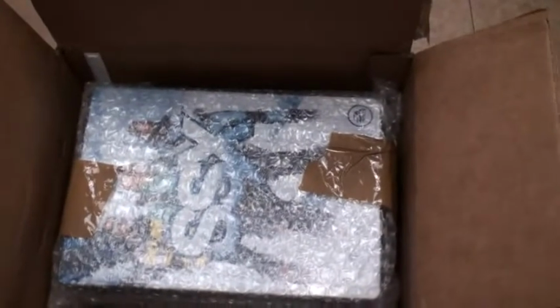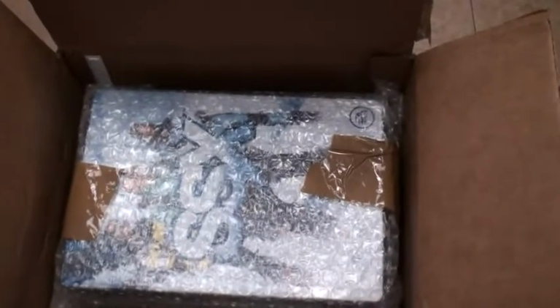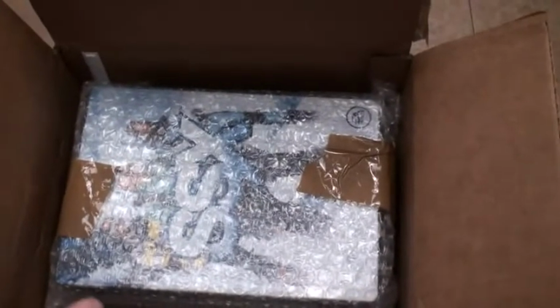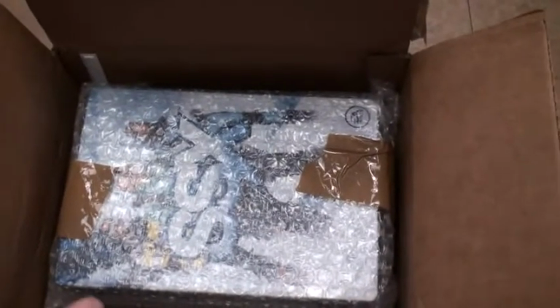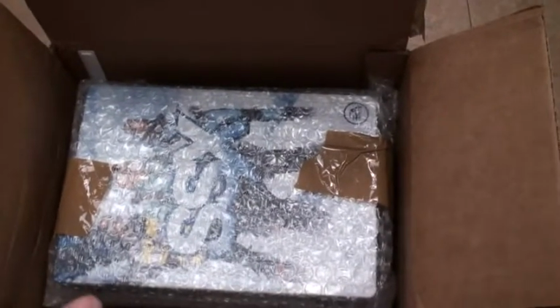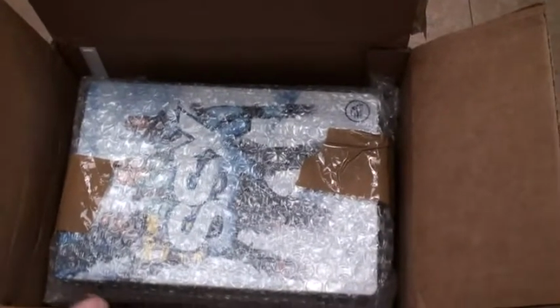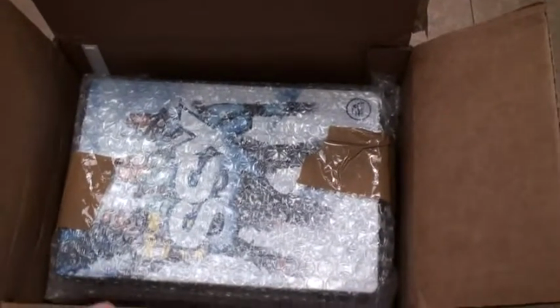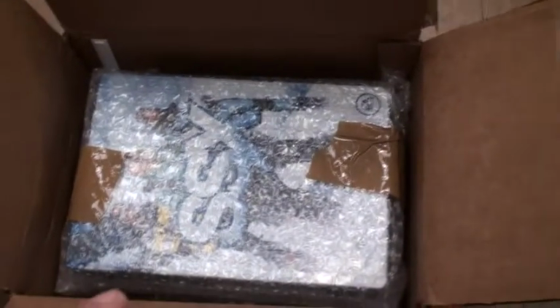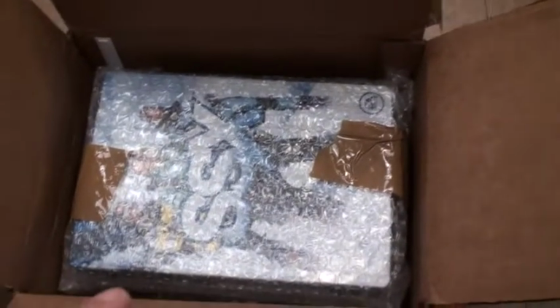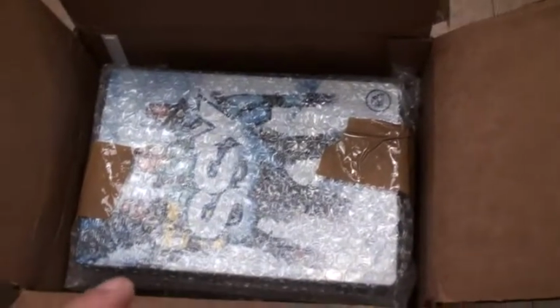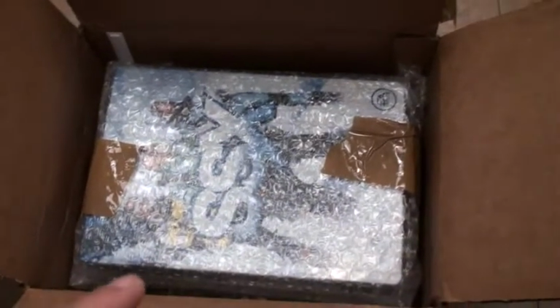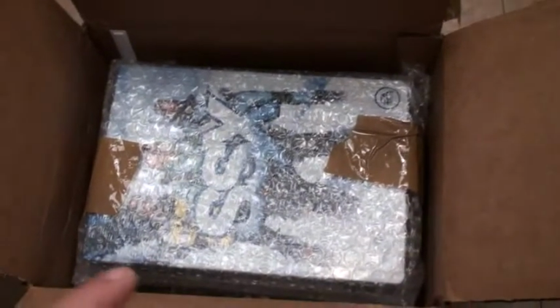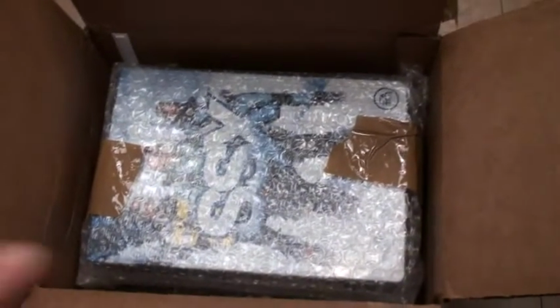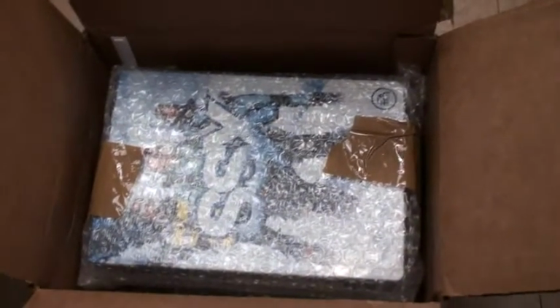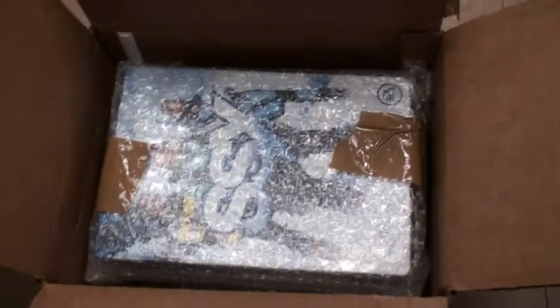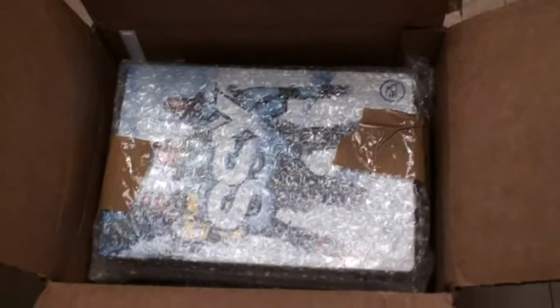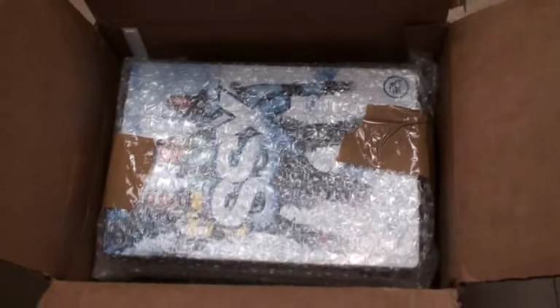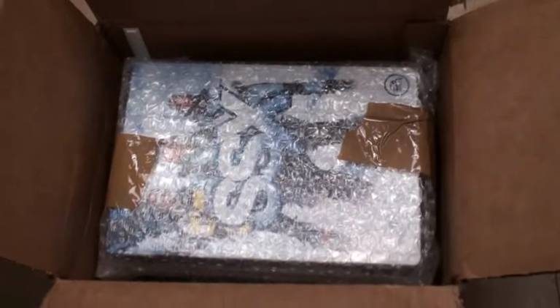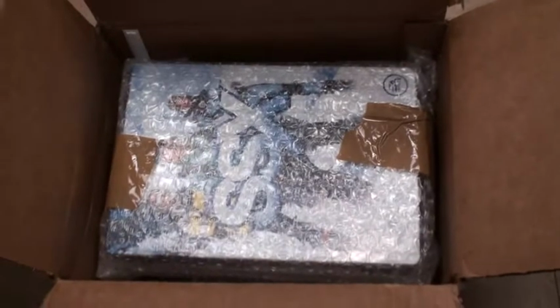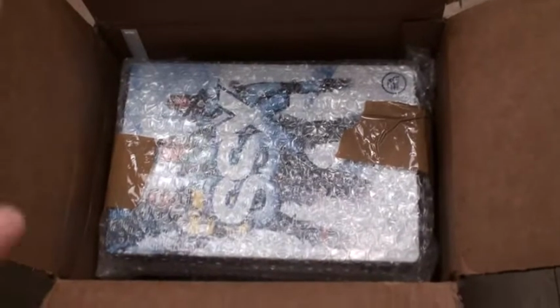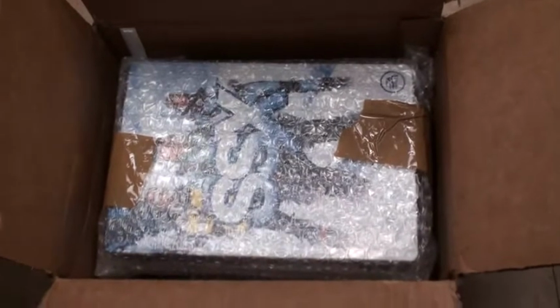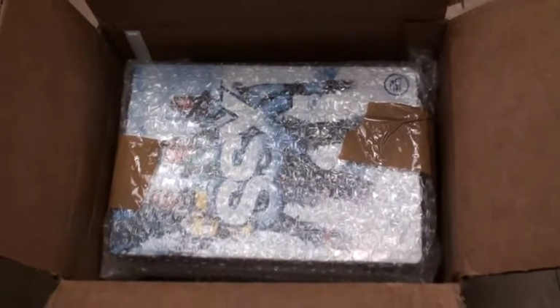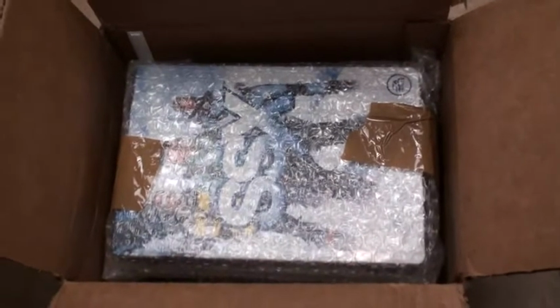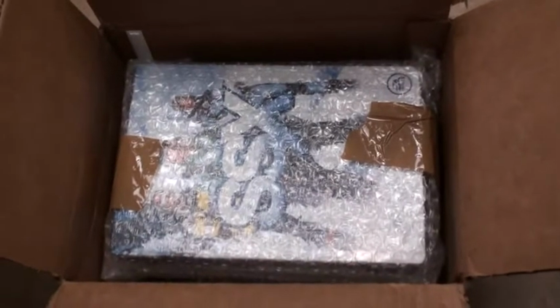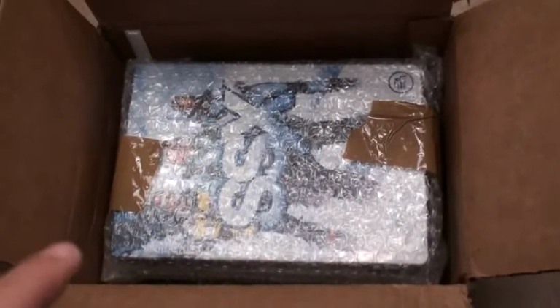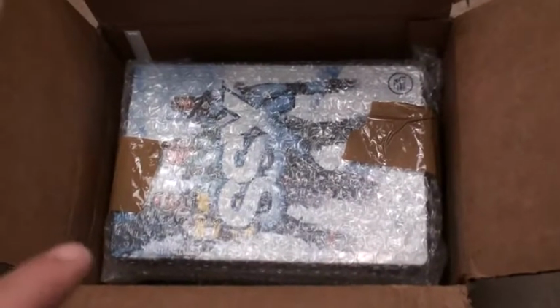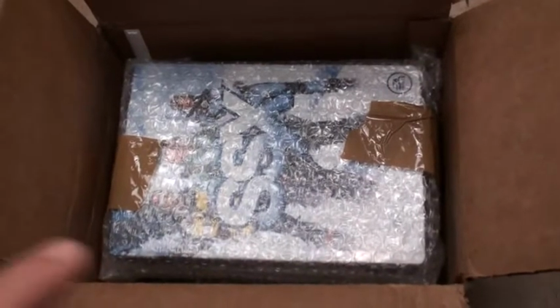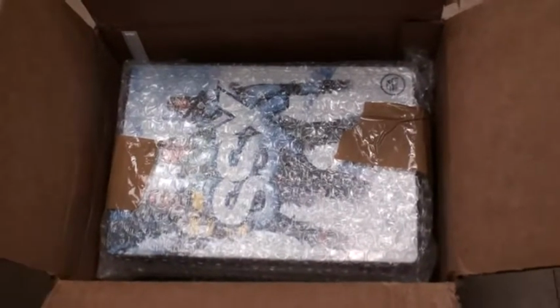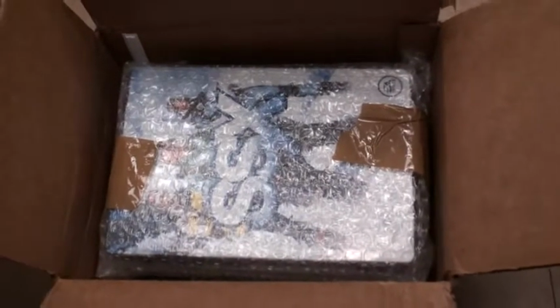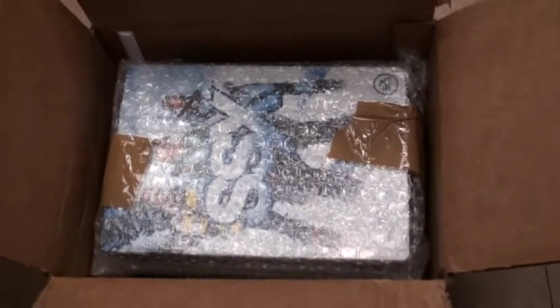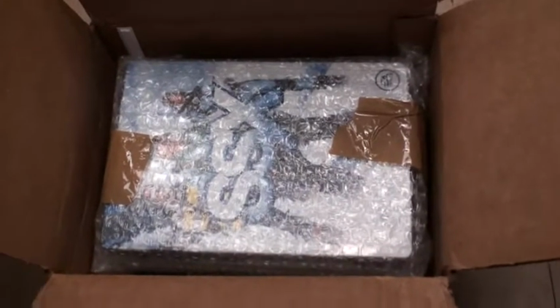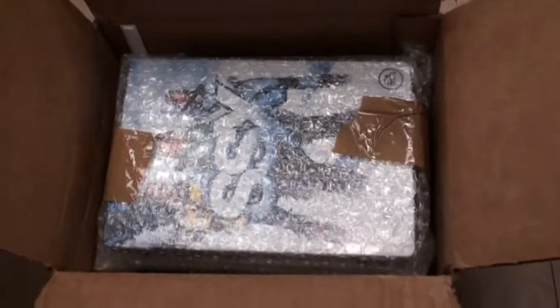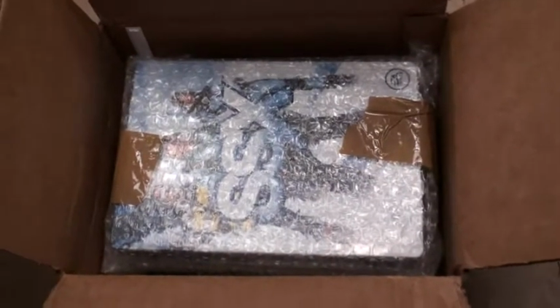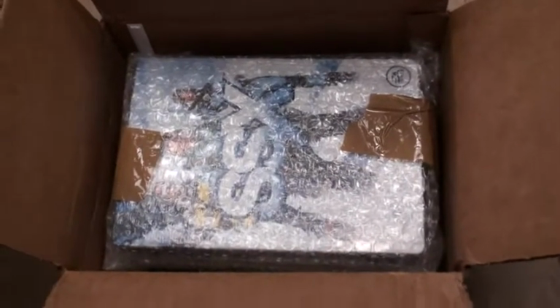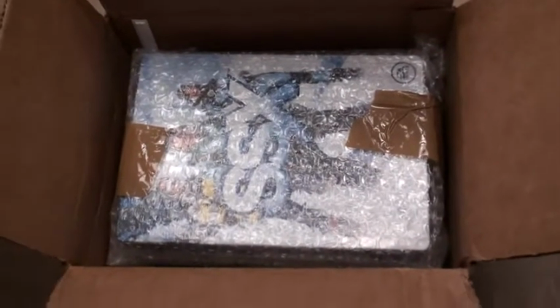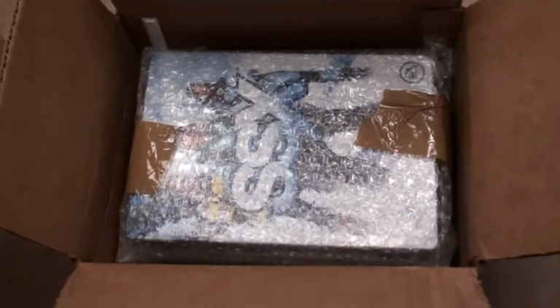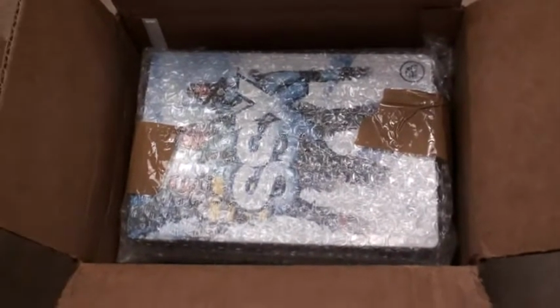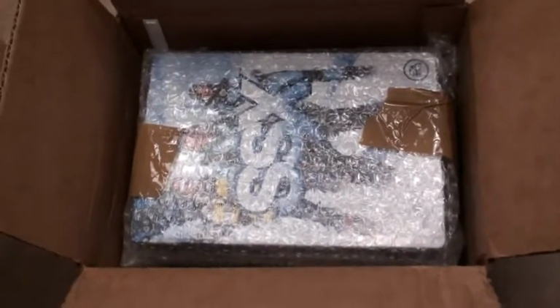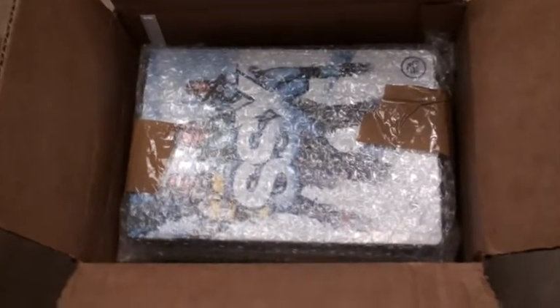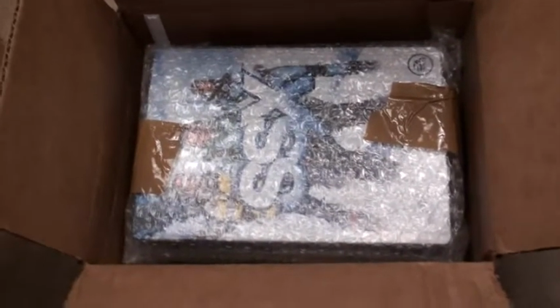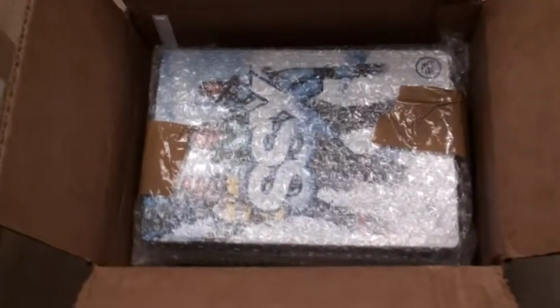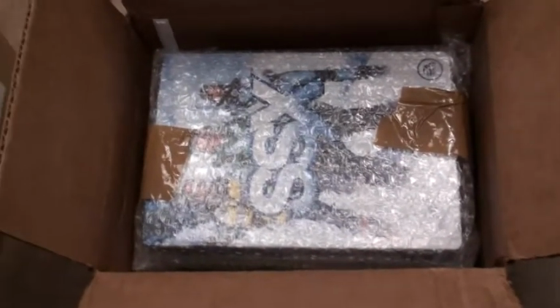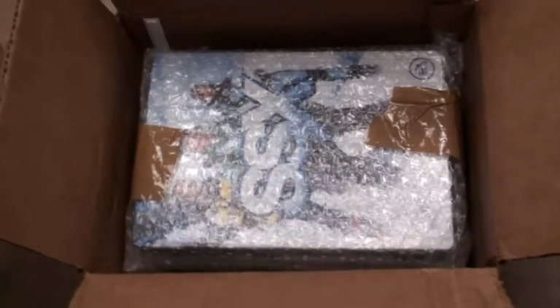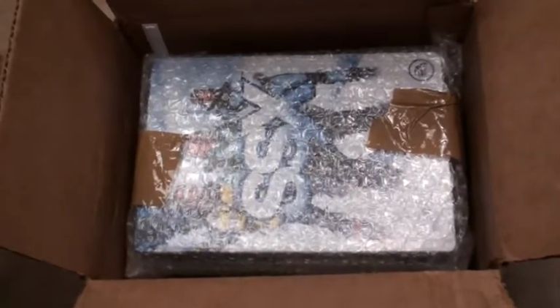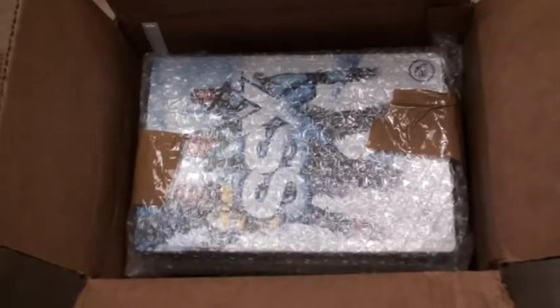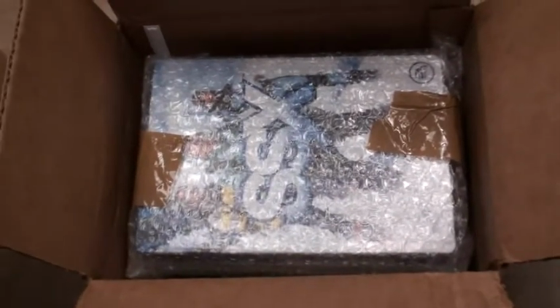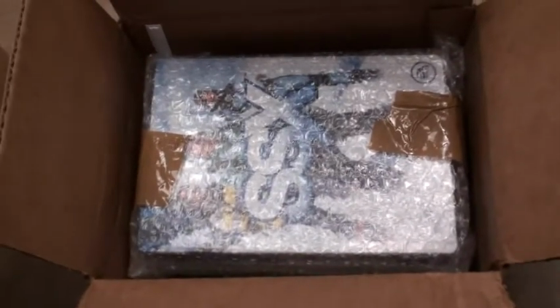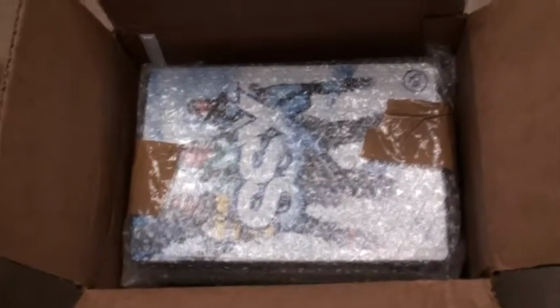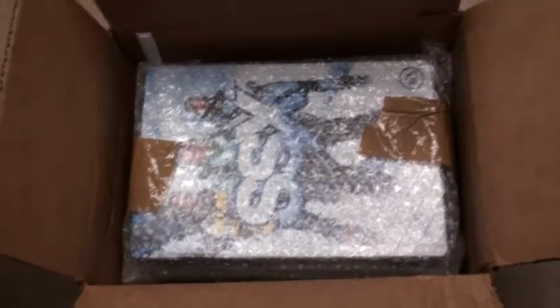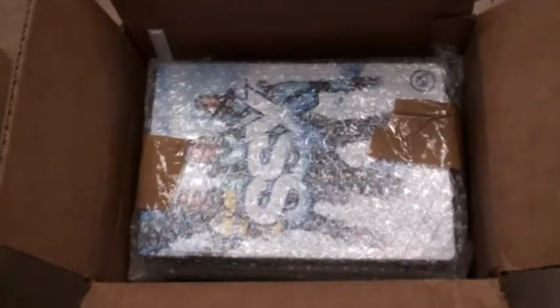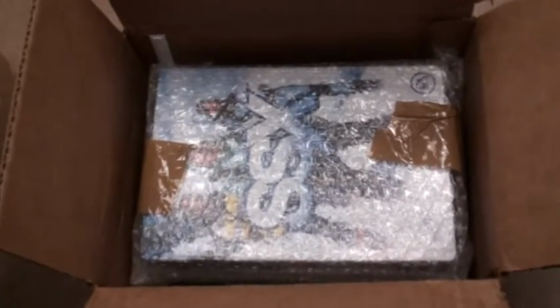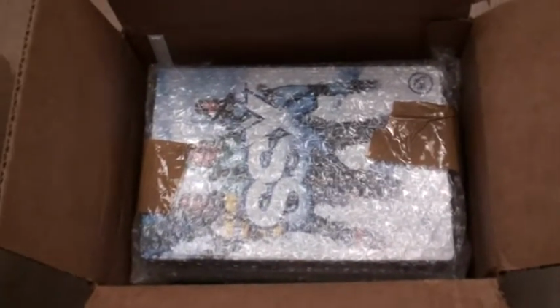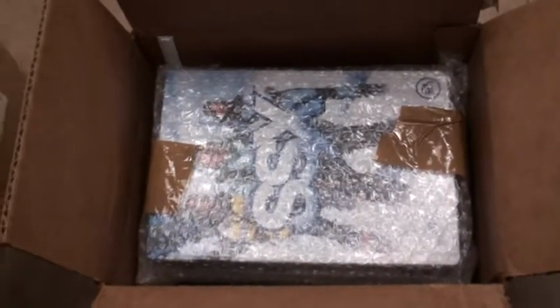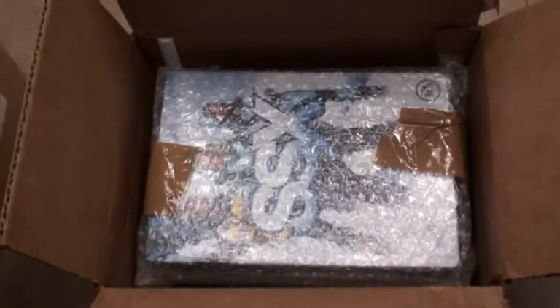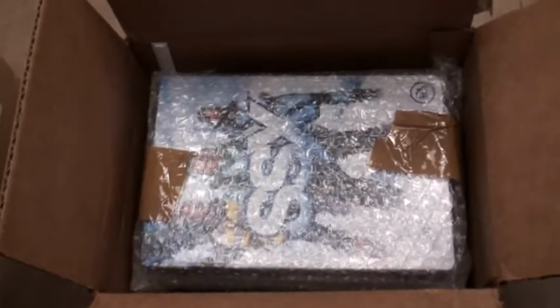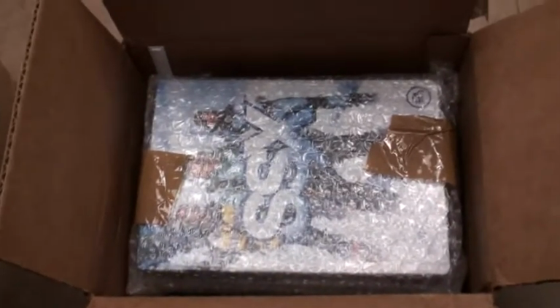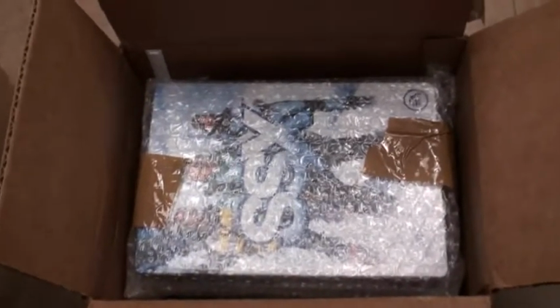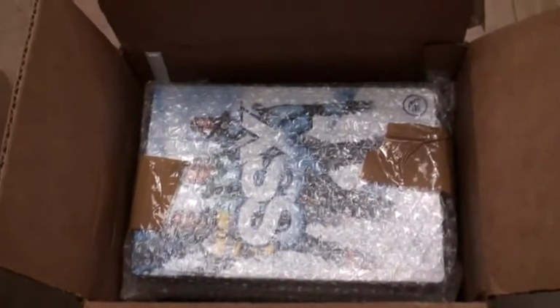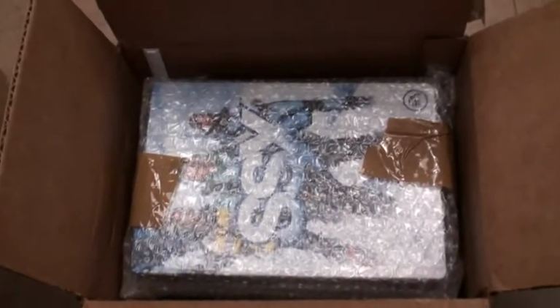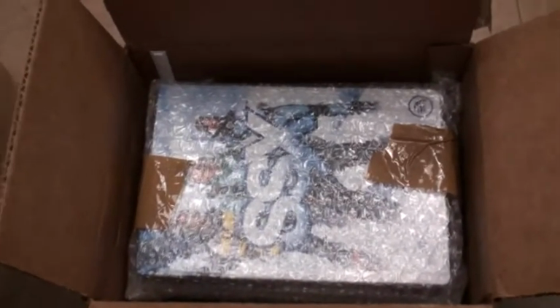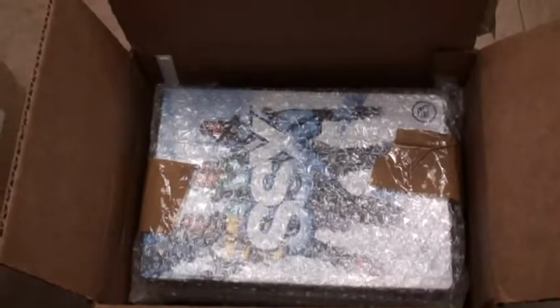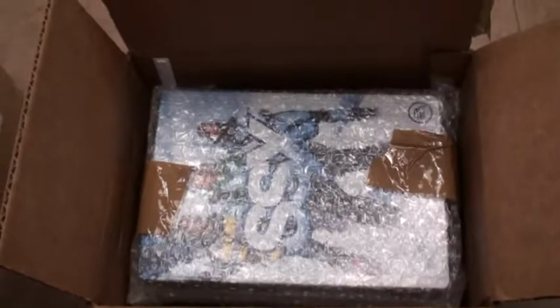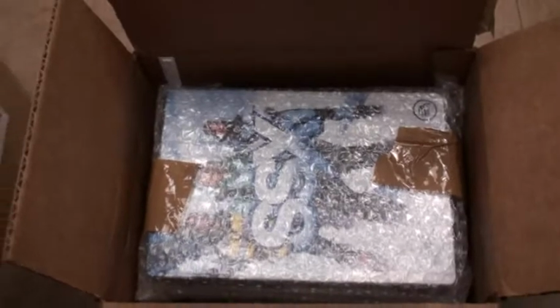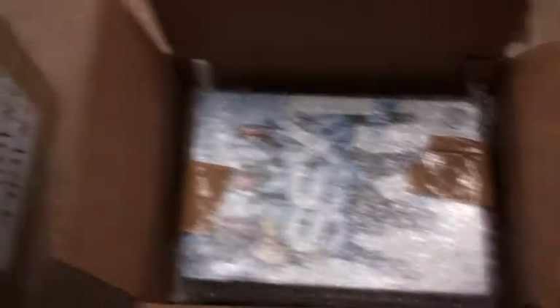Edmund, your copy is here buddy and it looks fabulous. I'll be back in a few seconds when I've removed all the contents from the boxes.